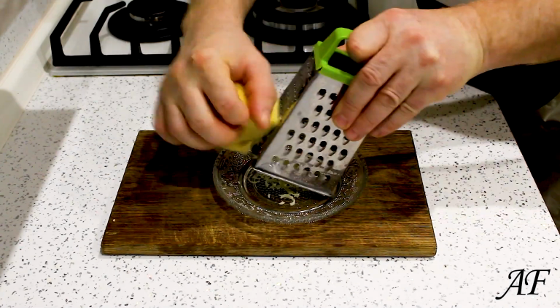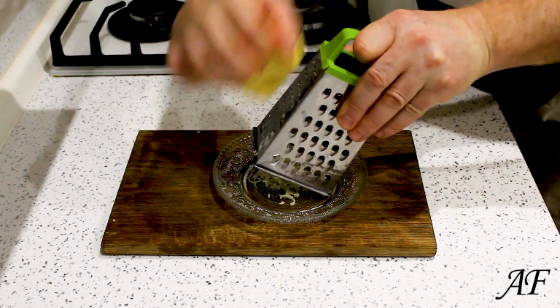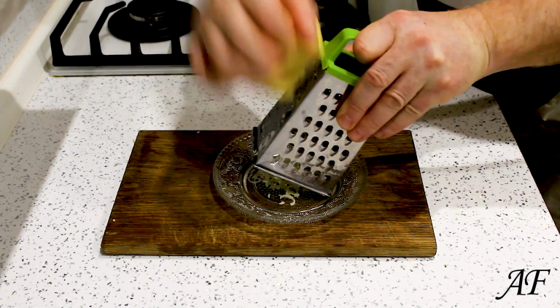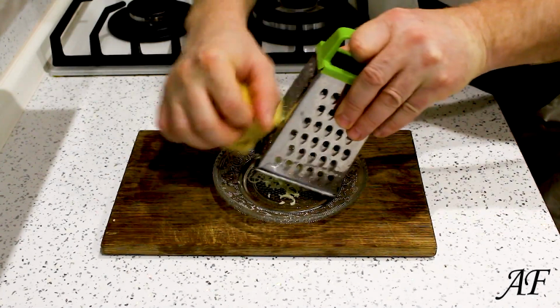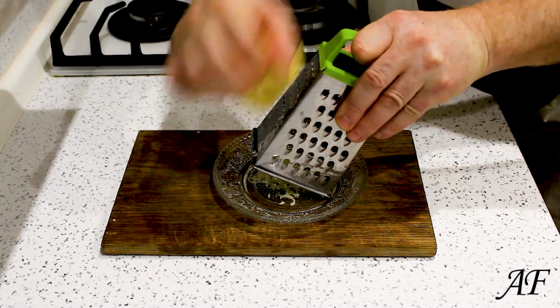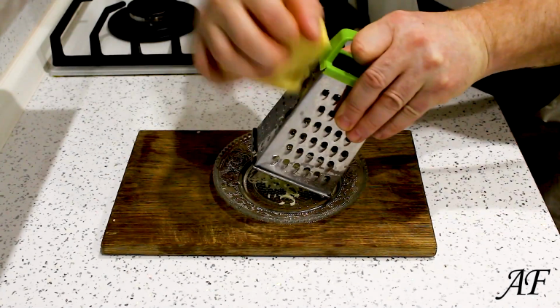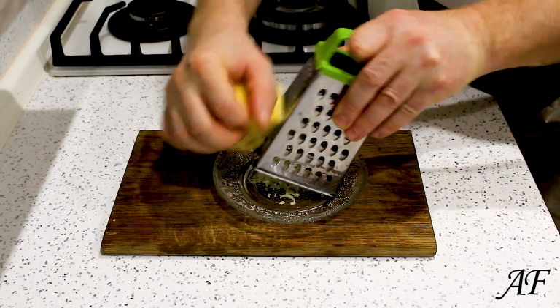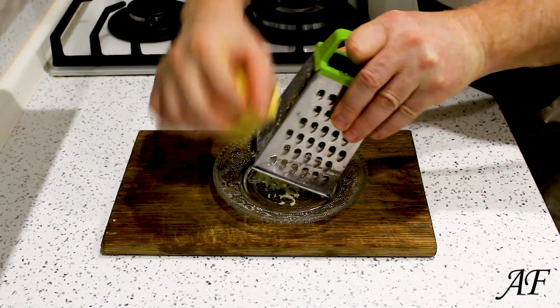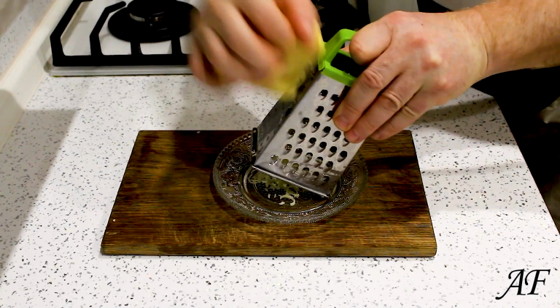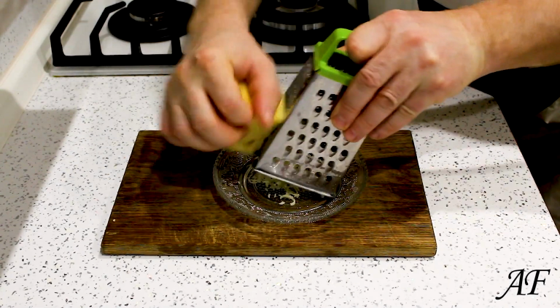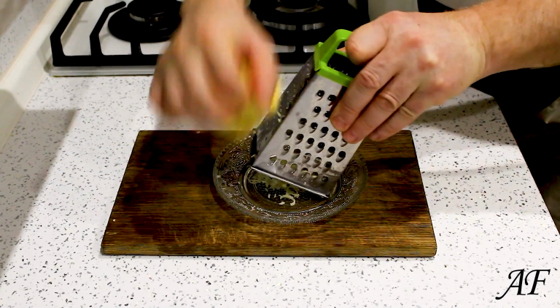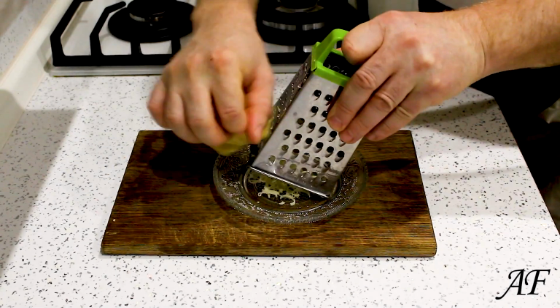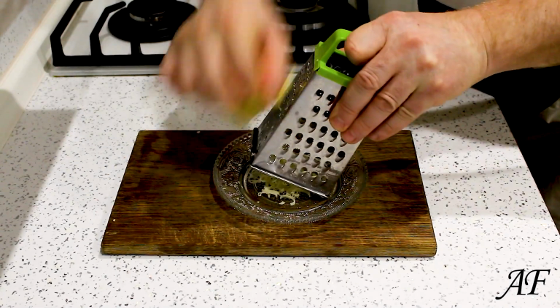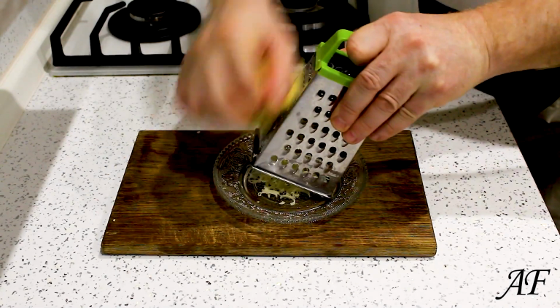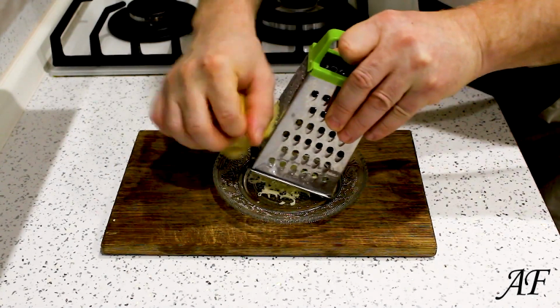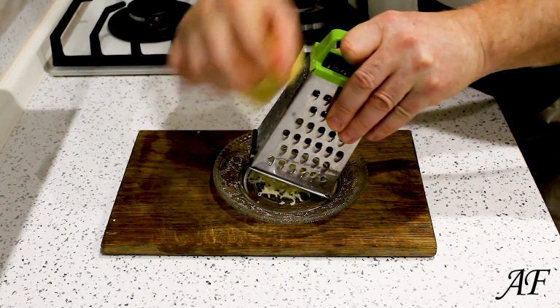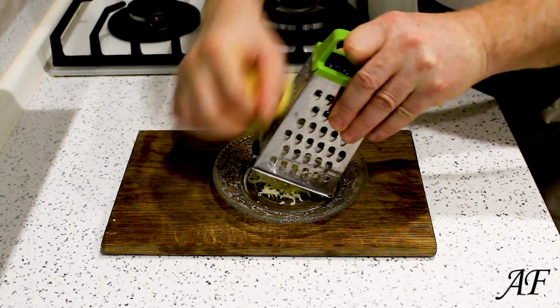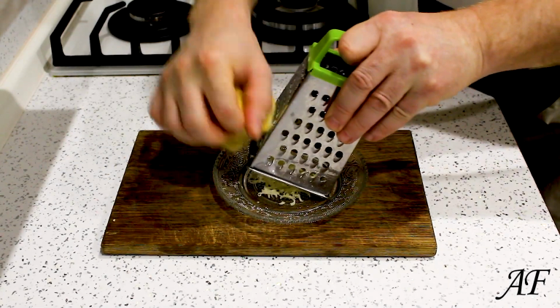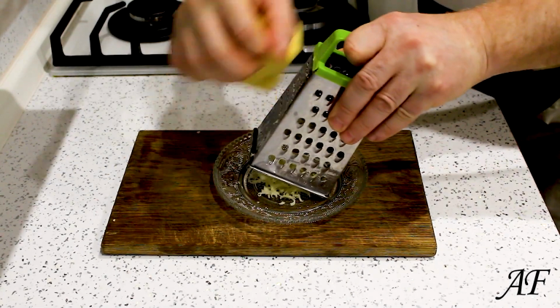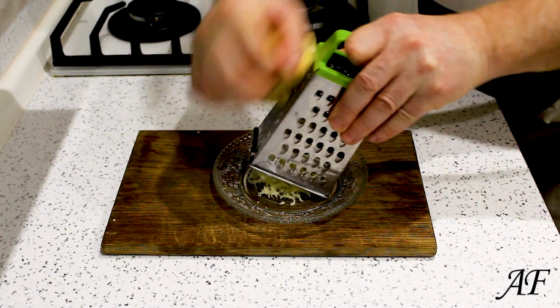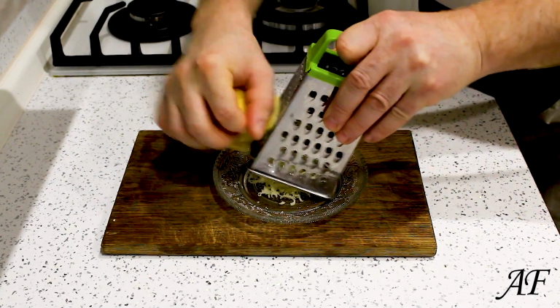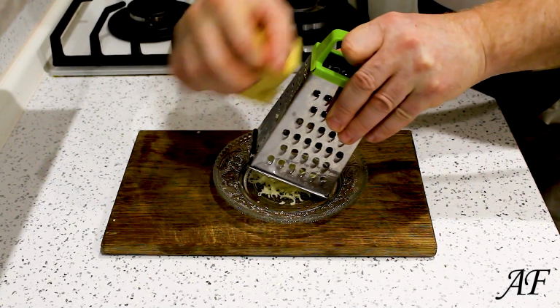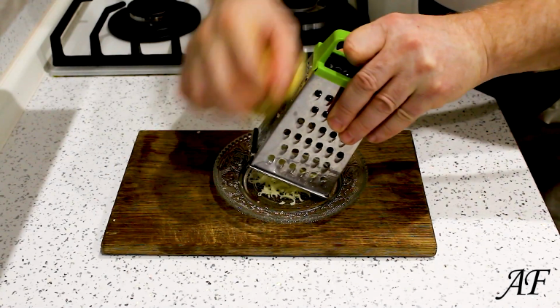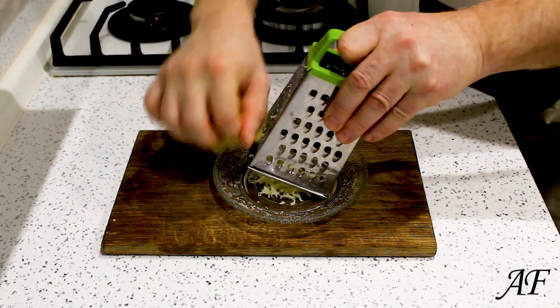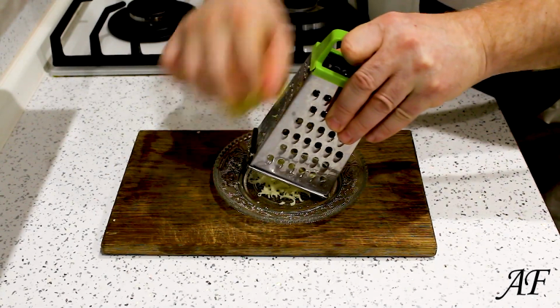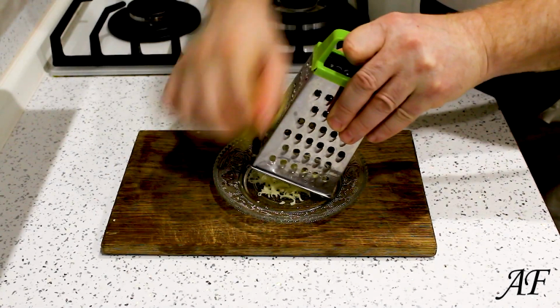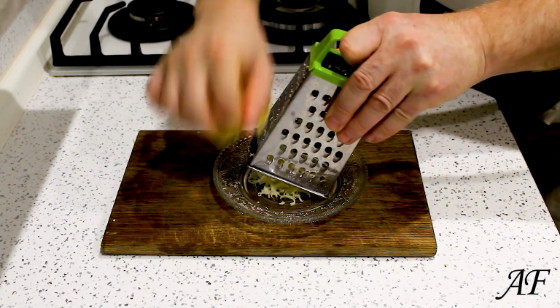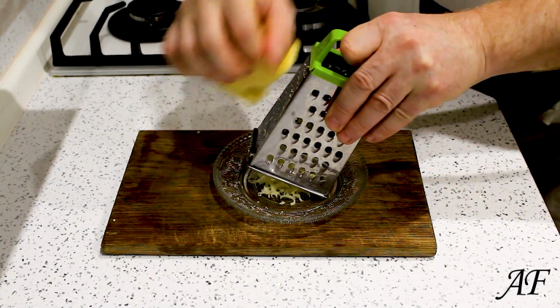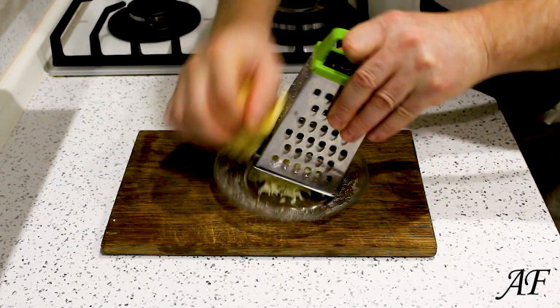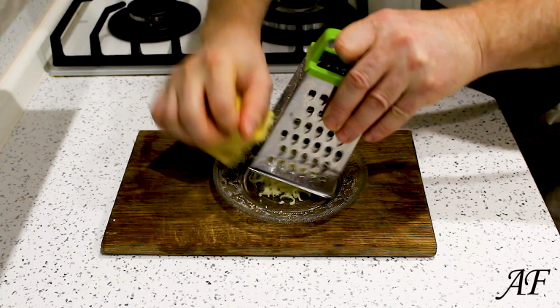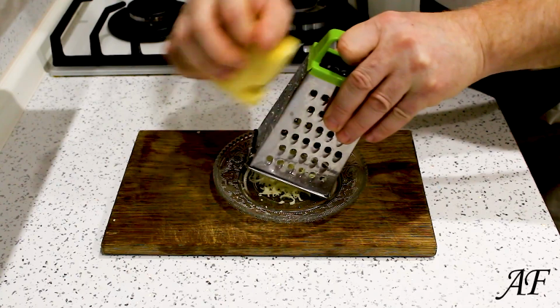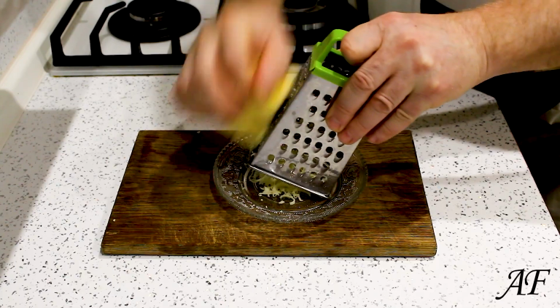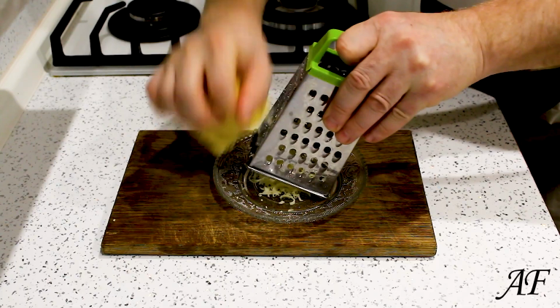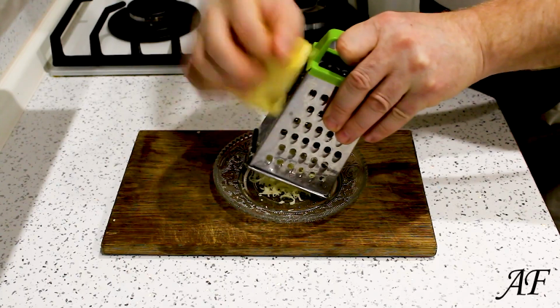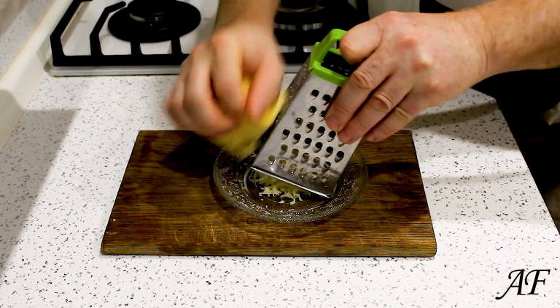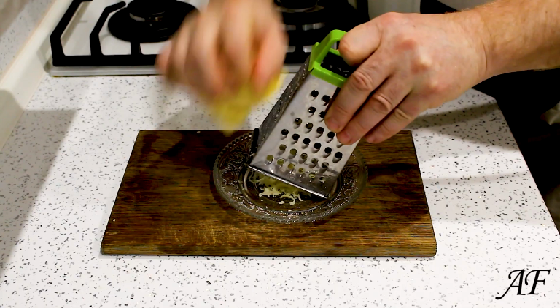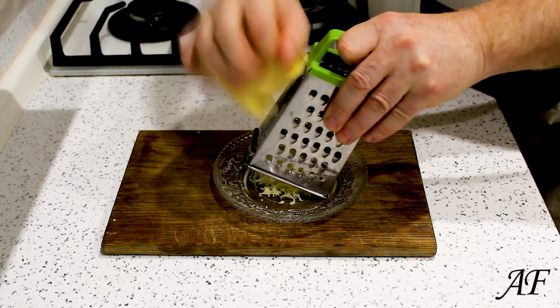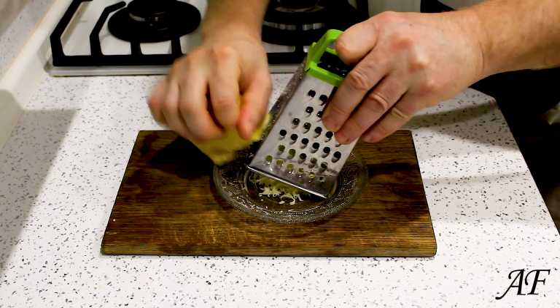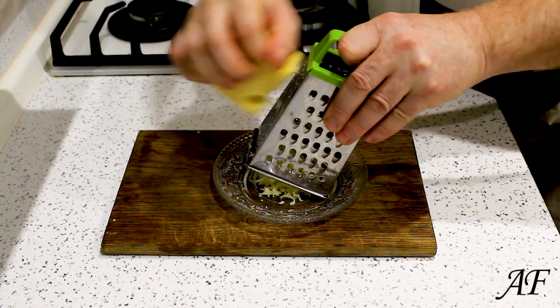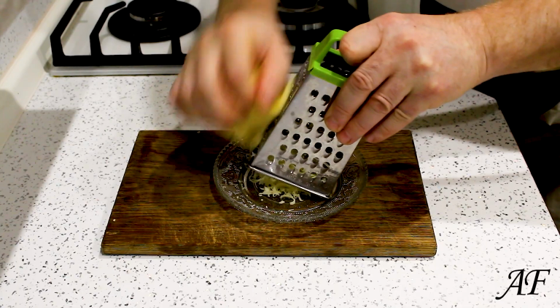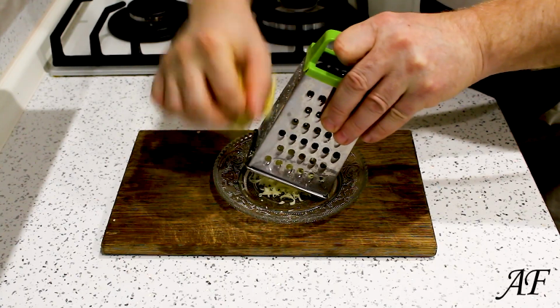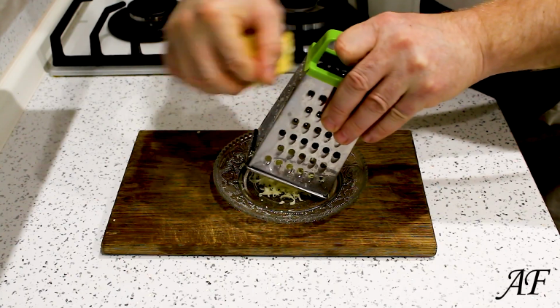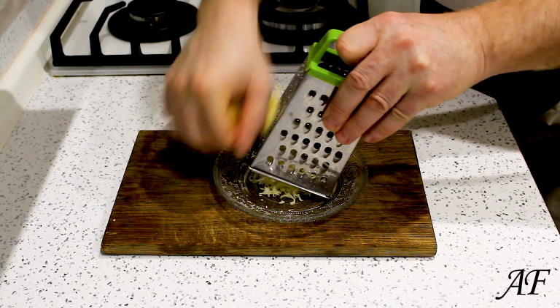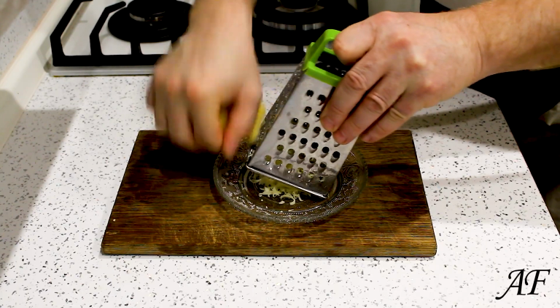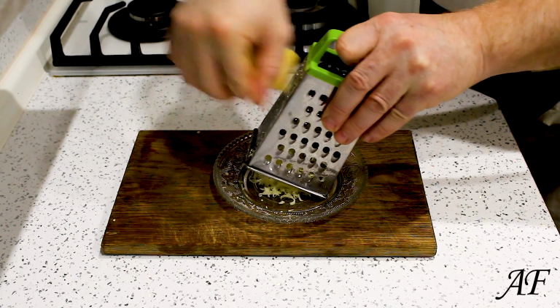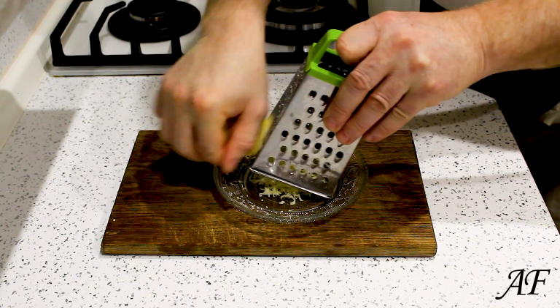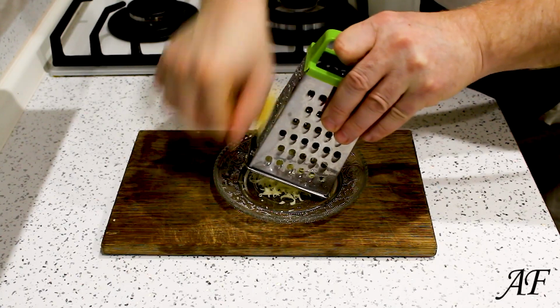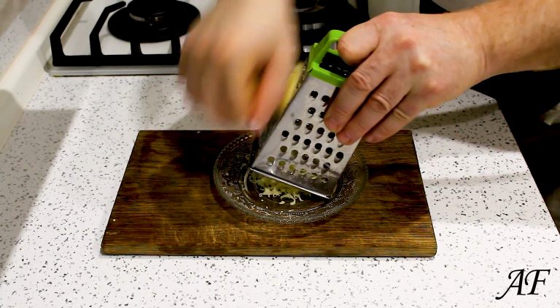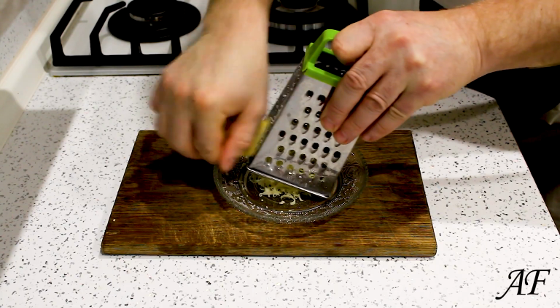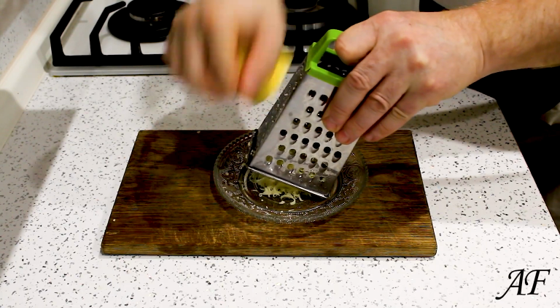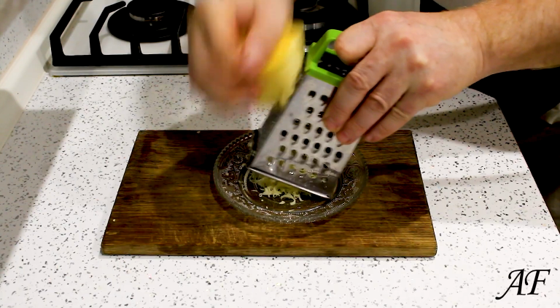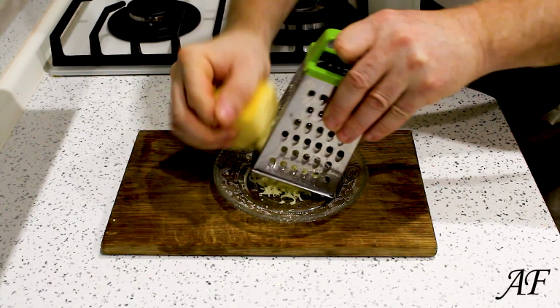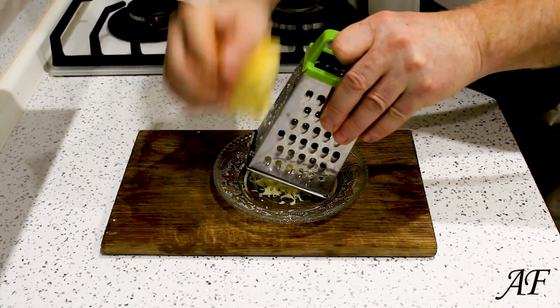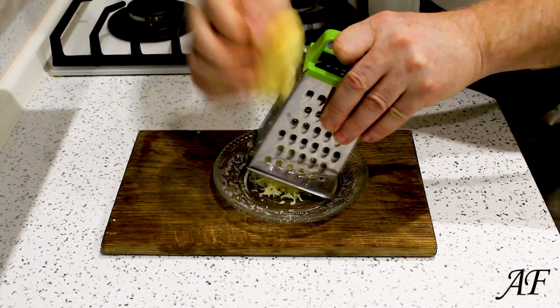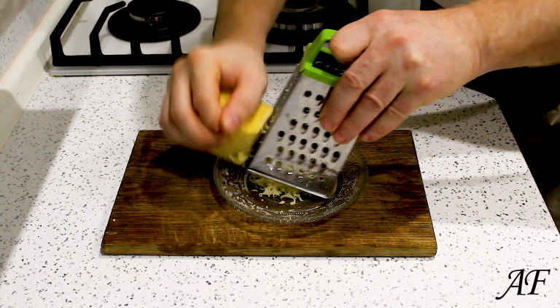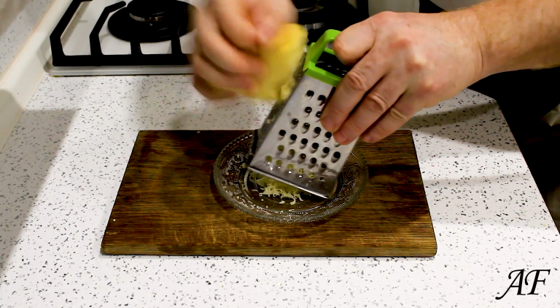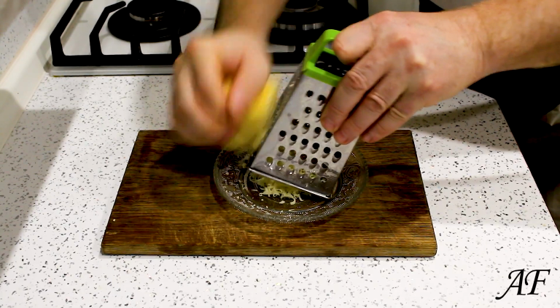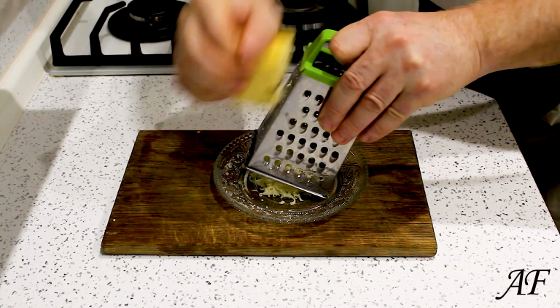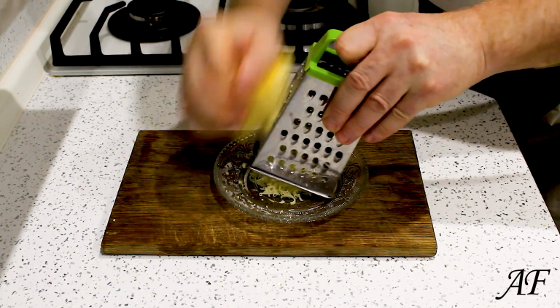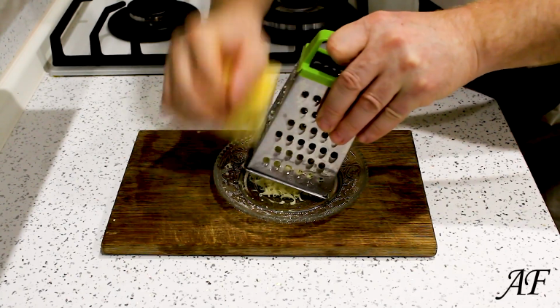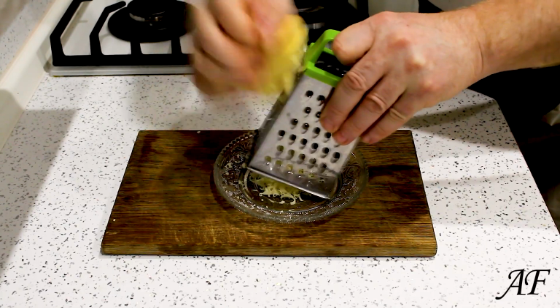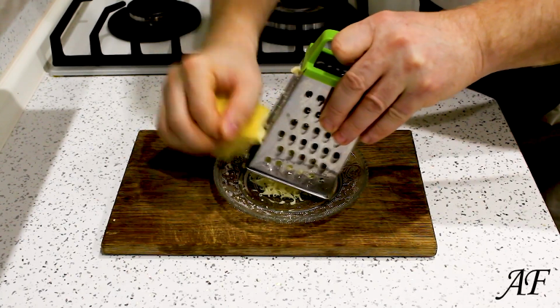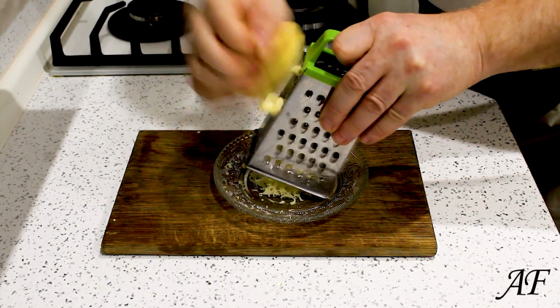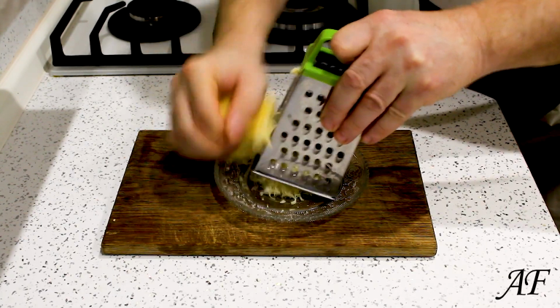Shred the cheese. You can use any cheese — whatever you have in your refrigerator.